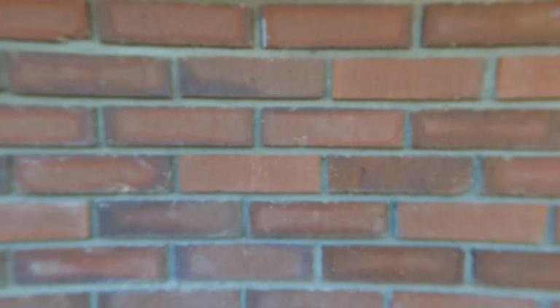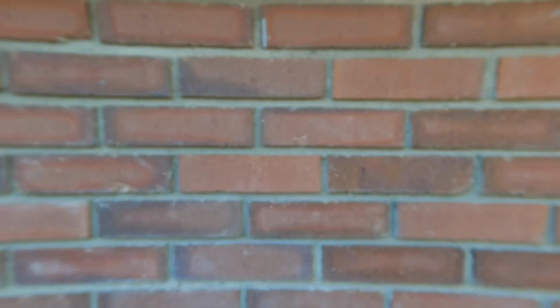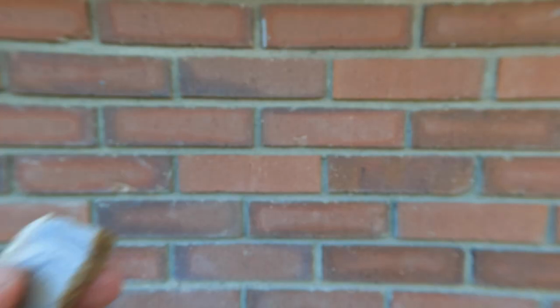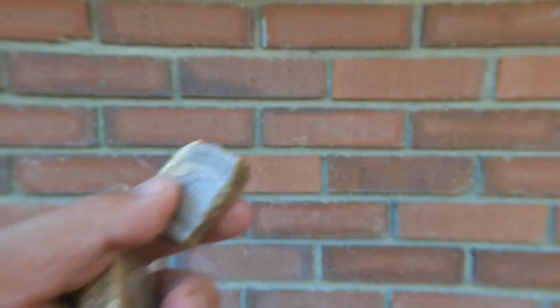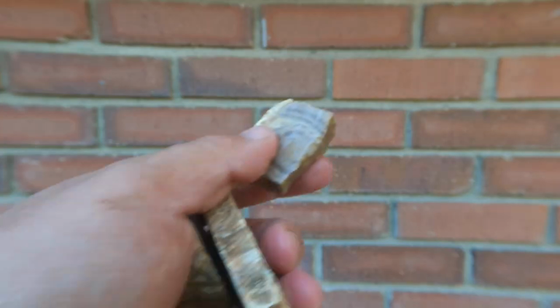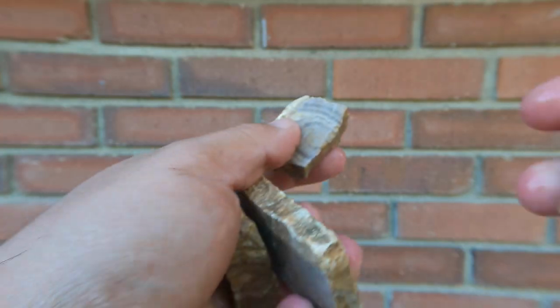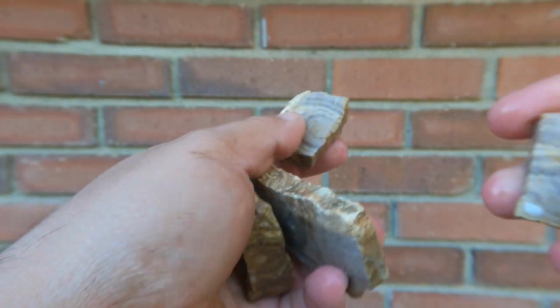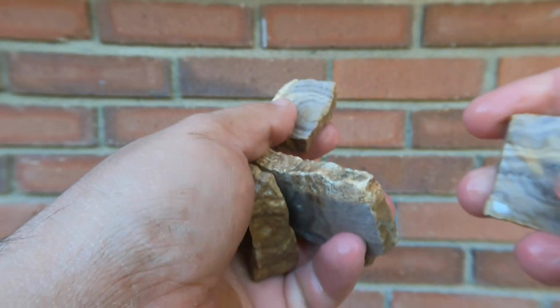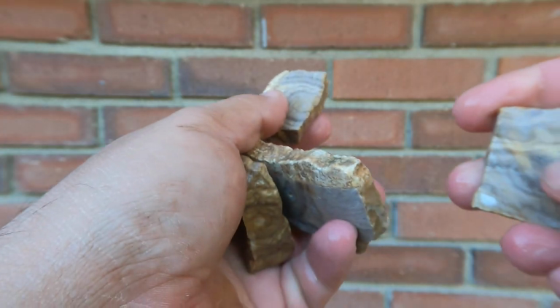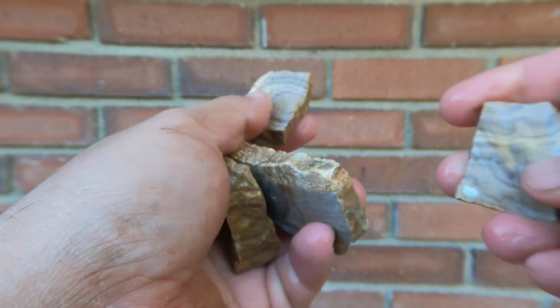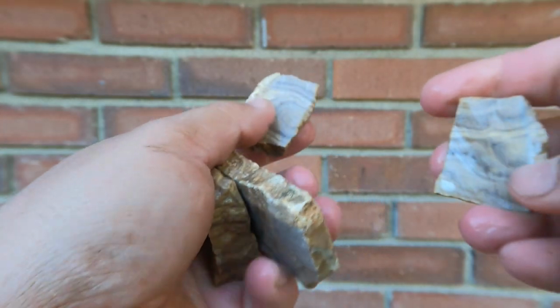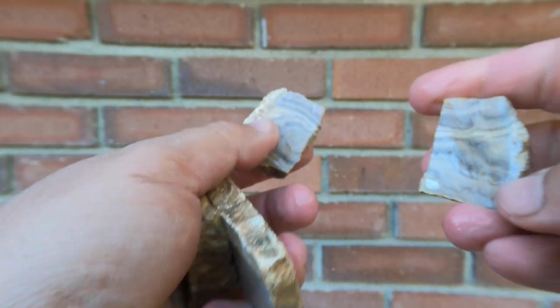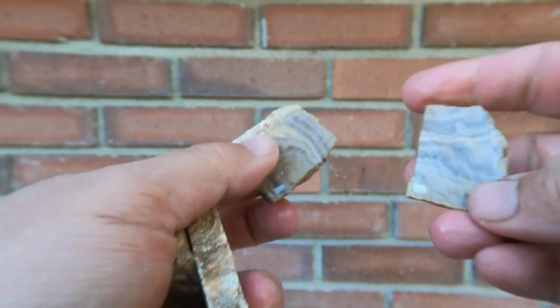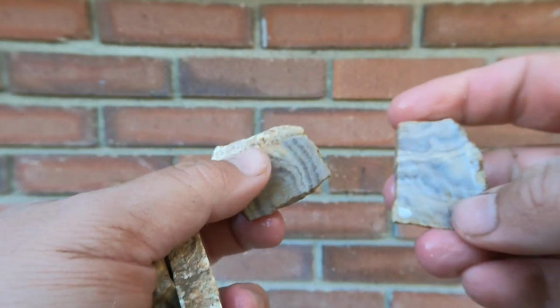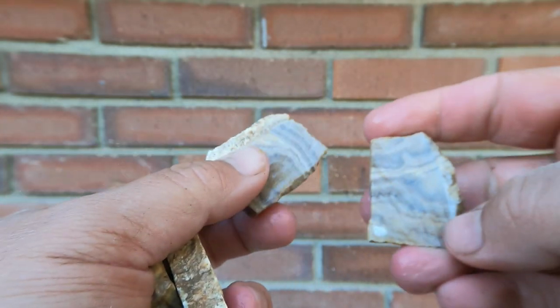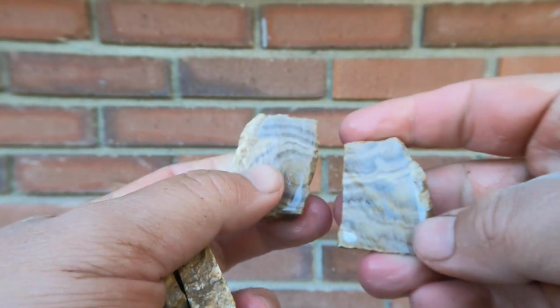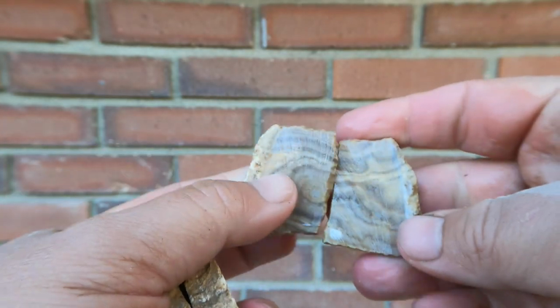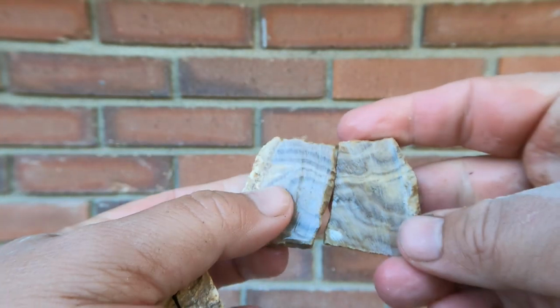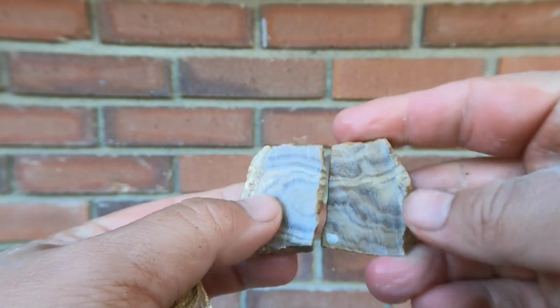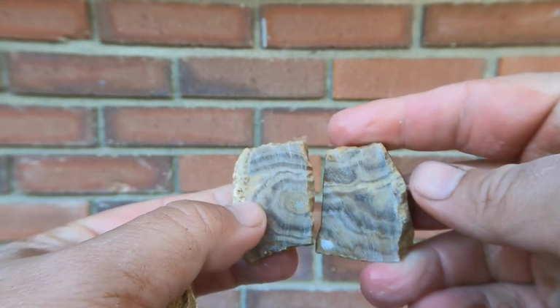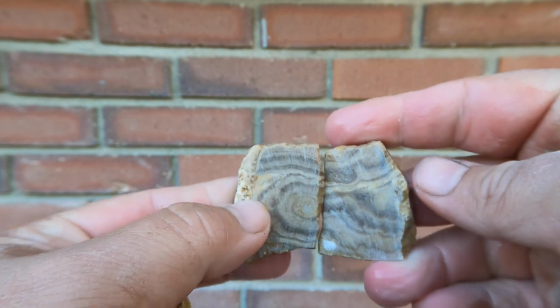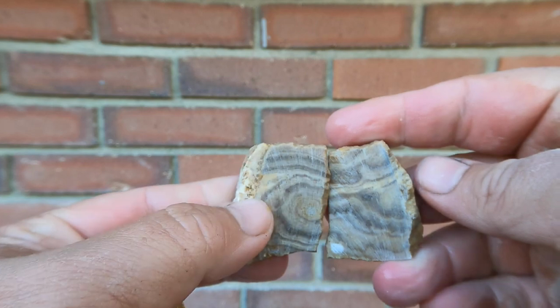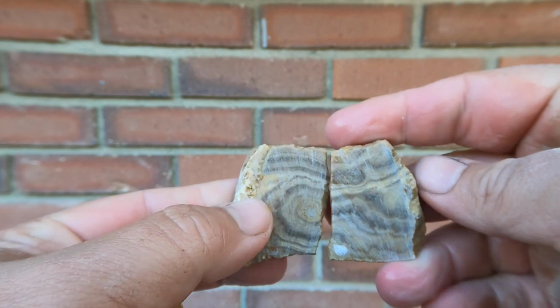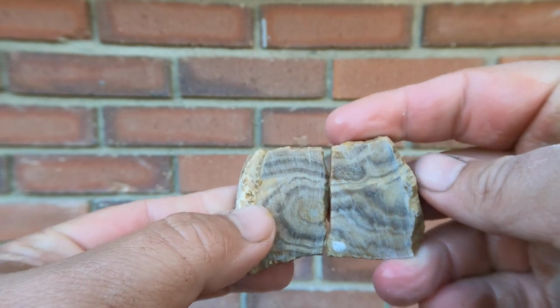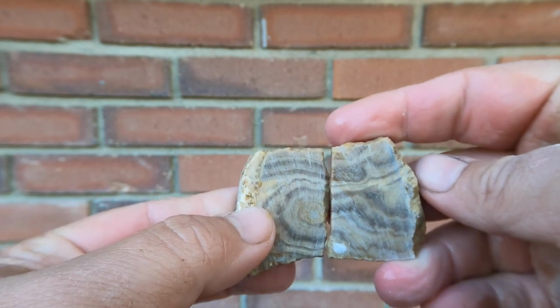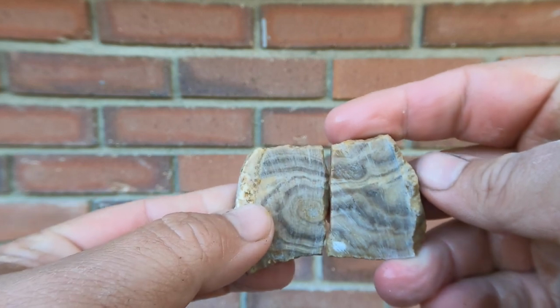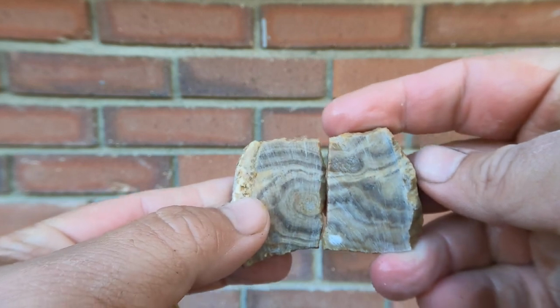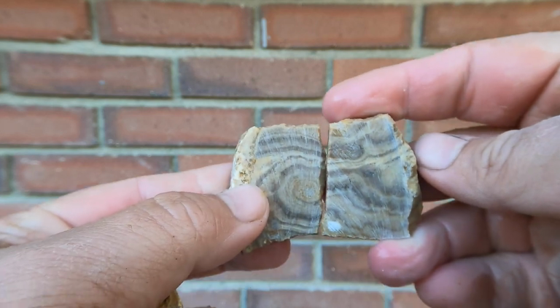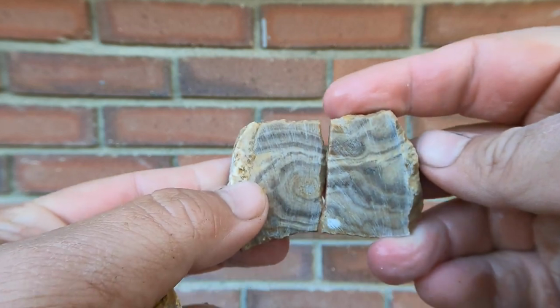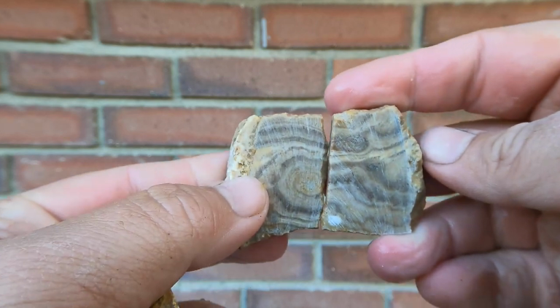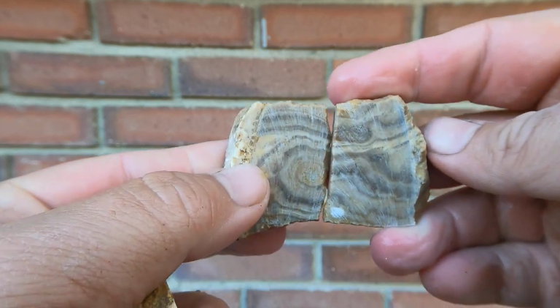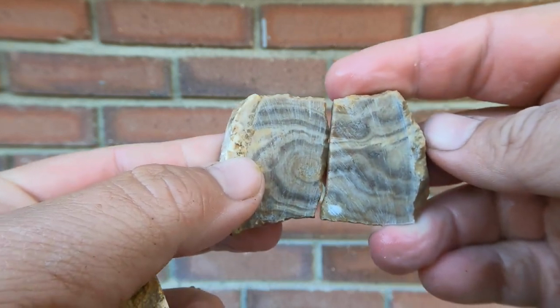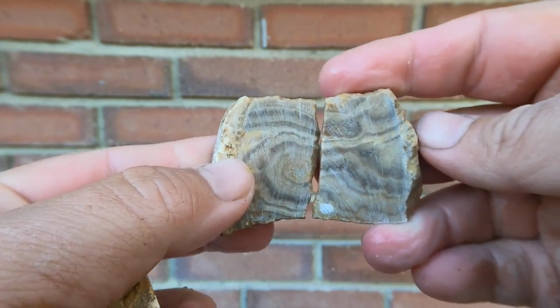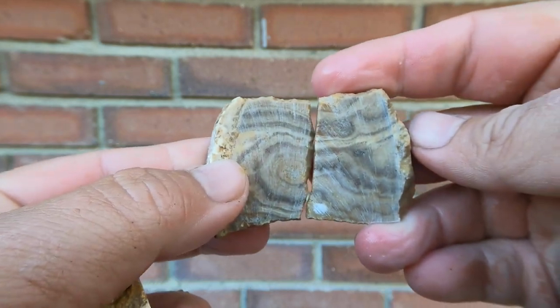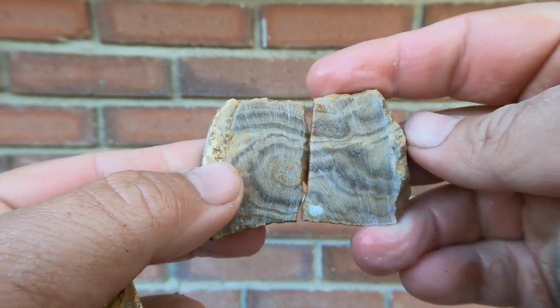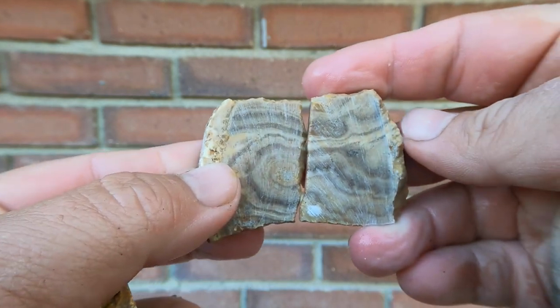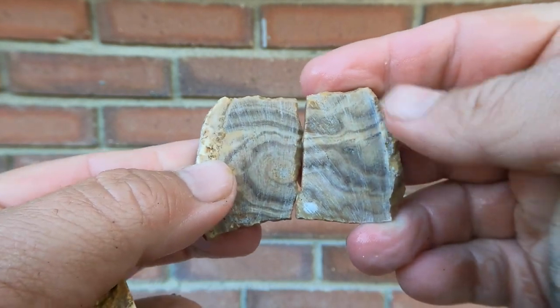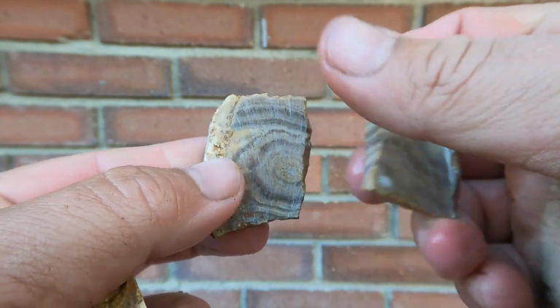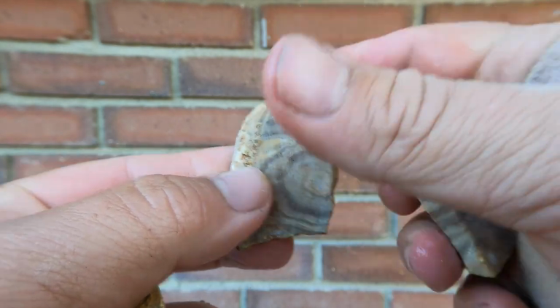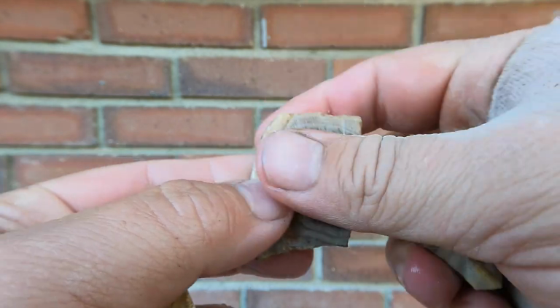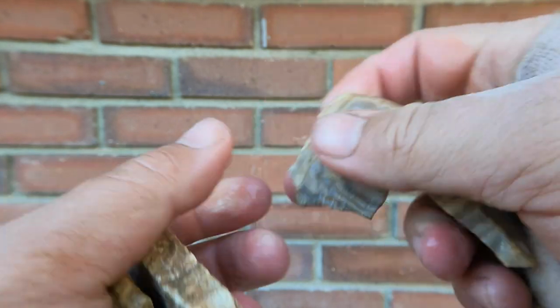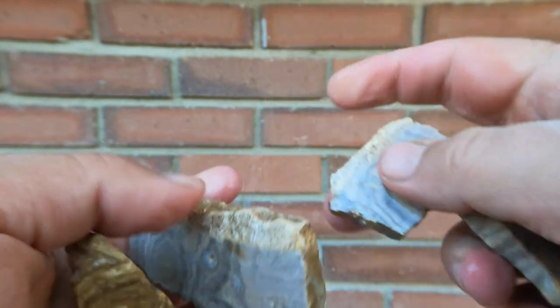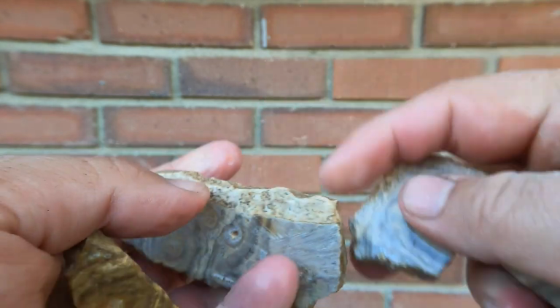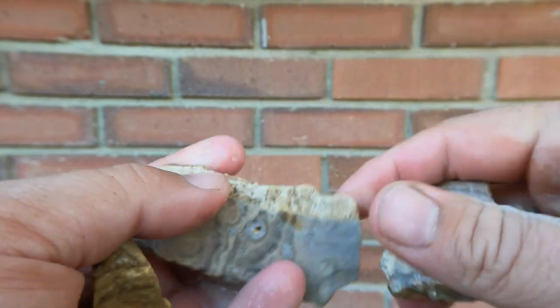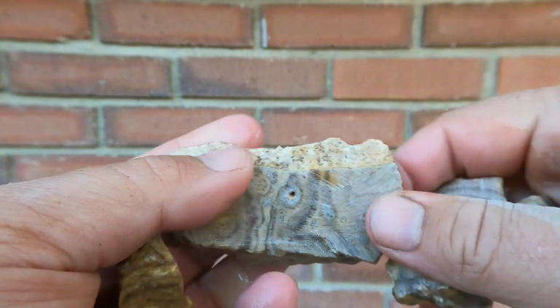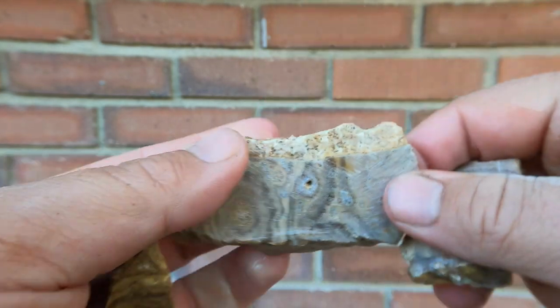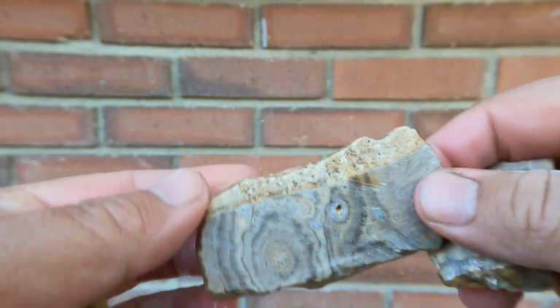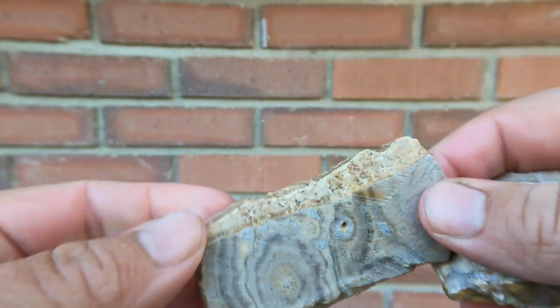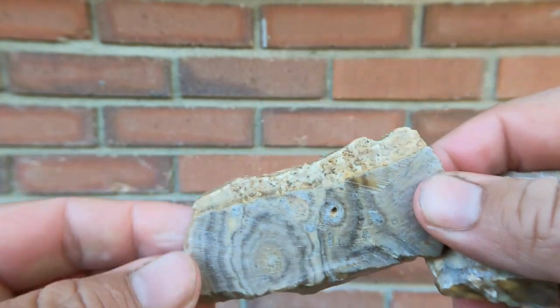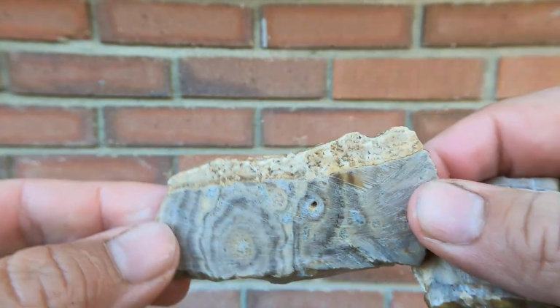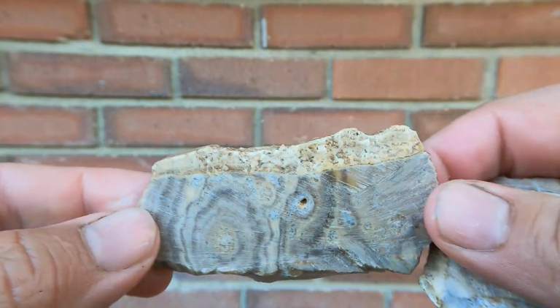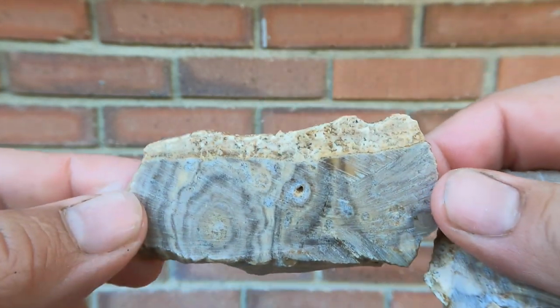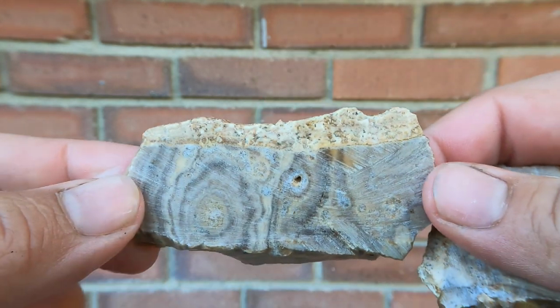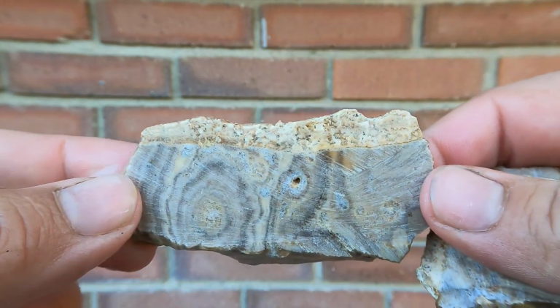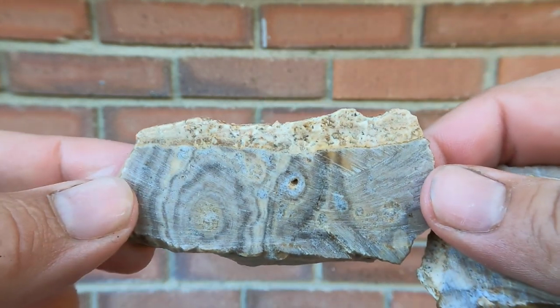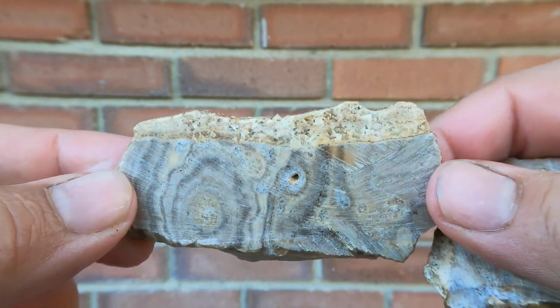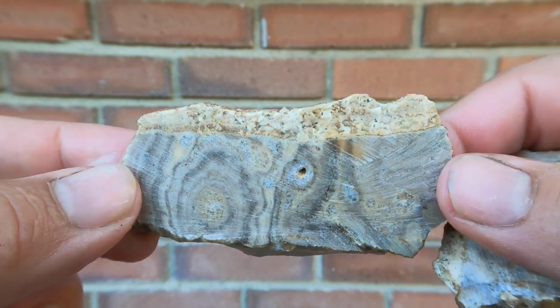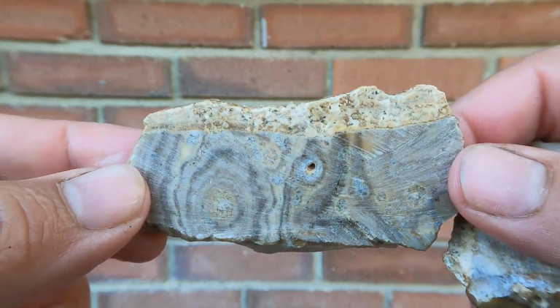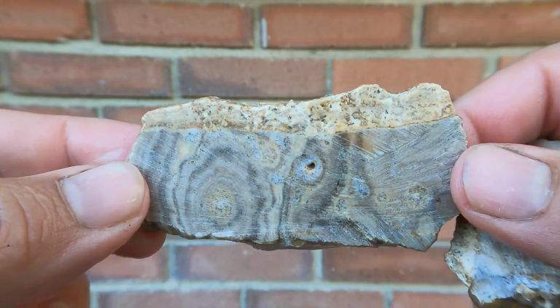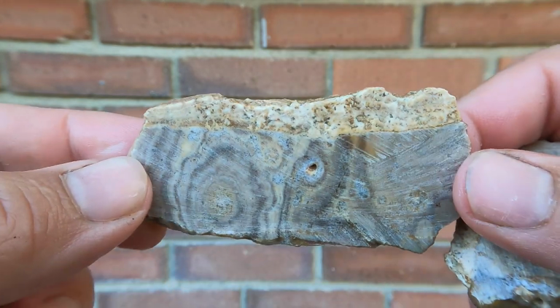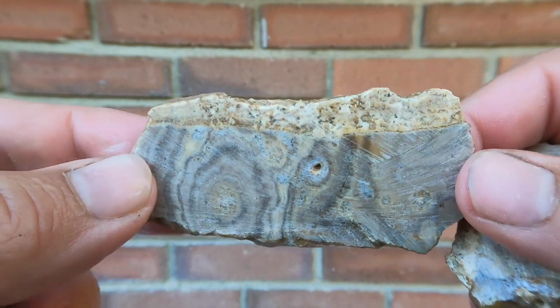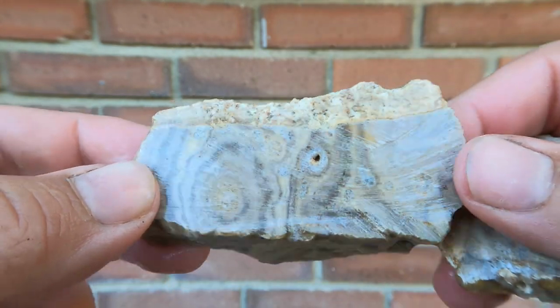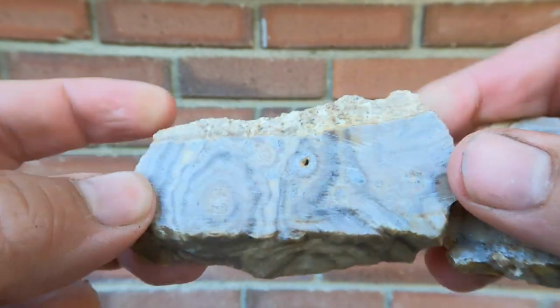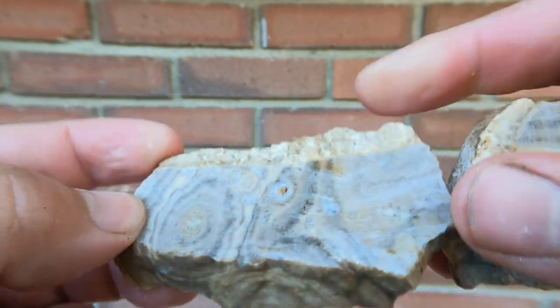Here we have some bird's eye marble that fractured, but here's some nice pieces of it. This is kind of more just the regular bird's eye.